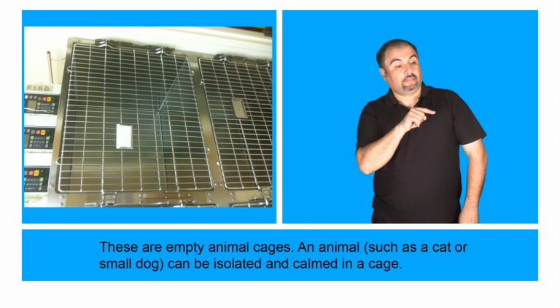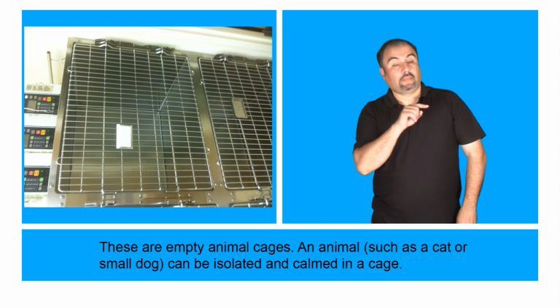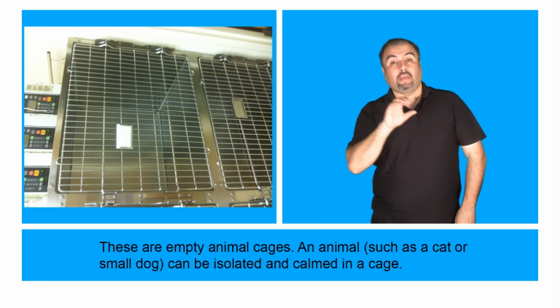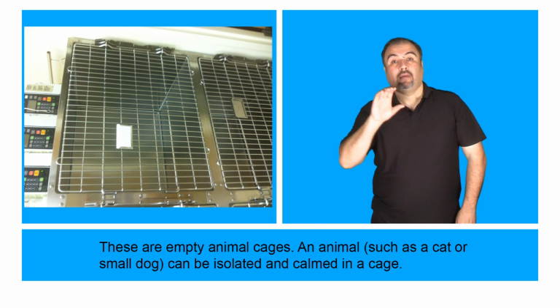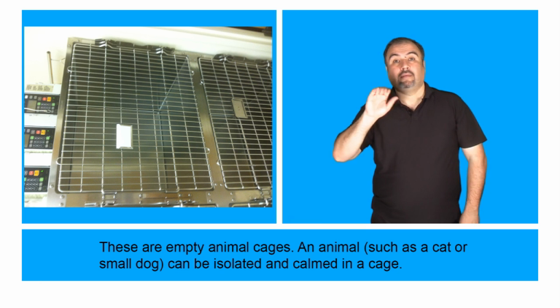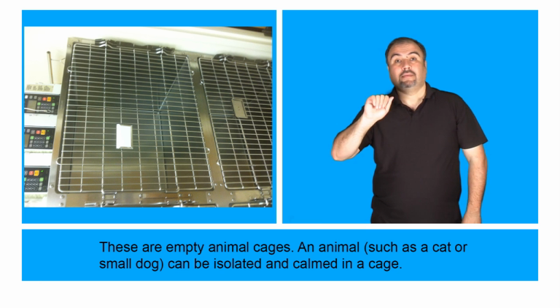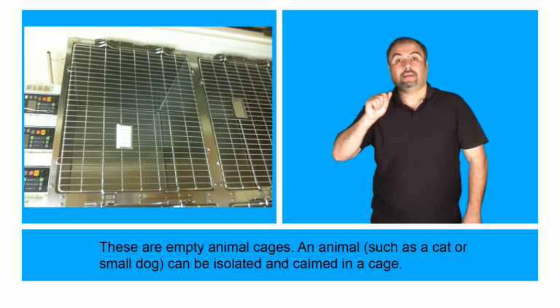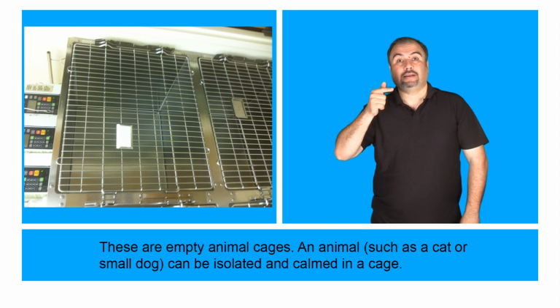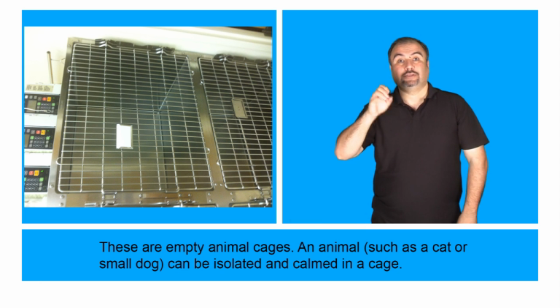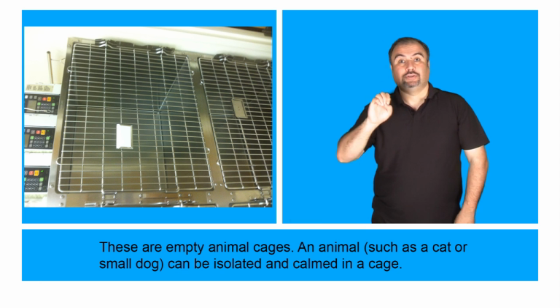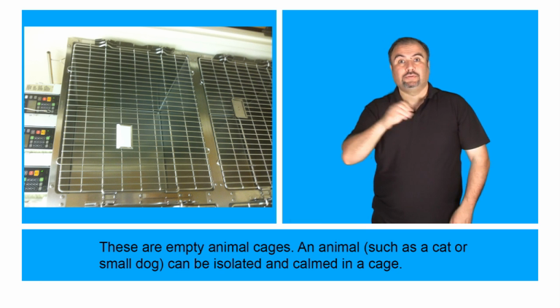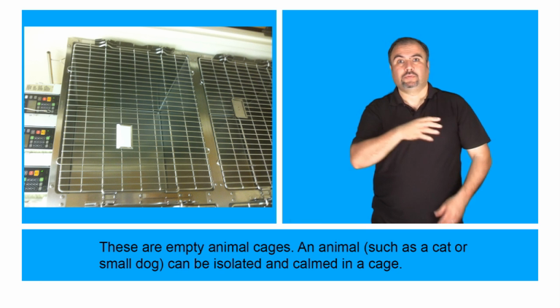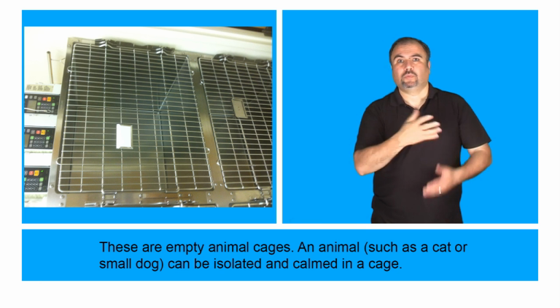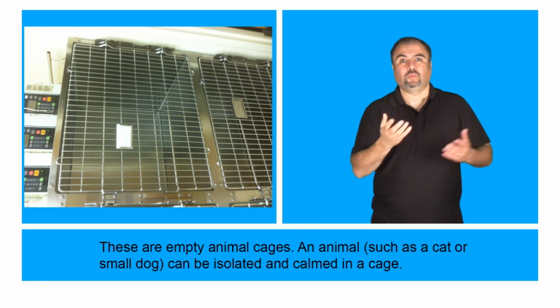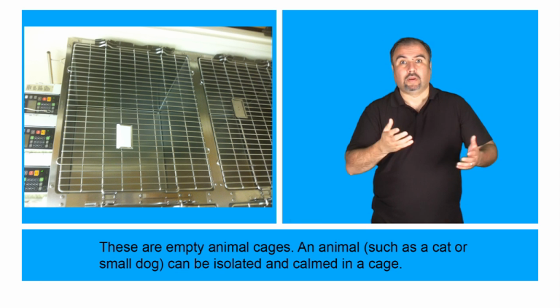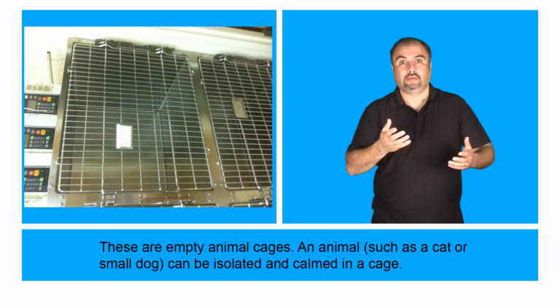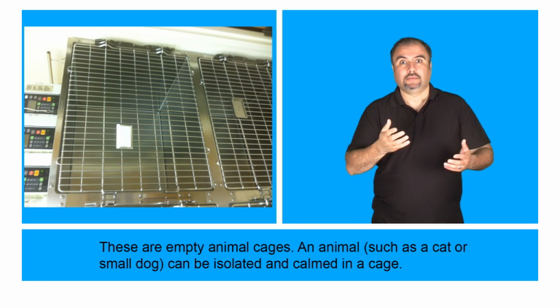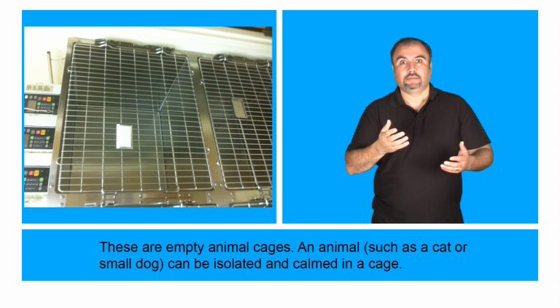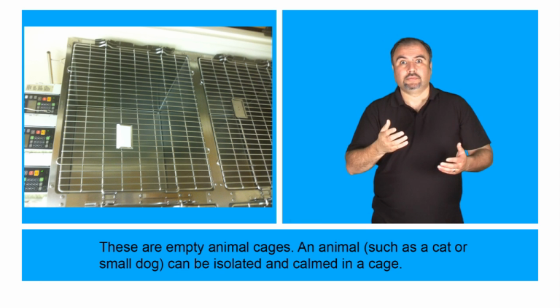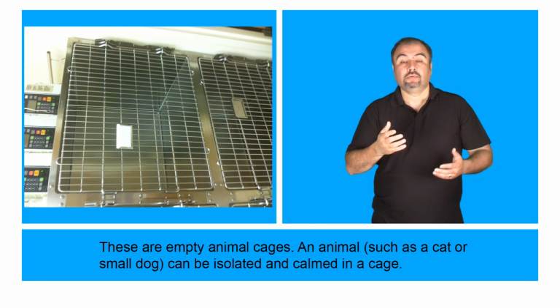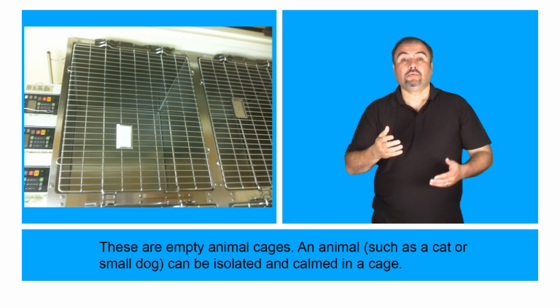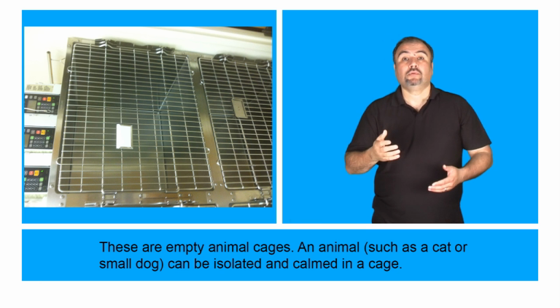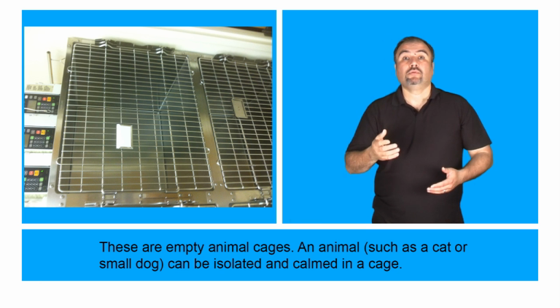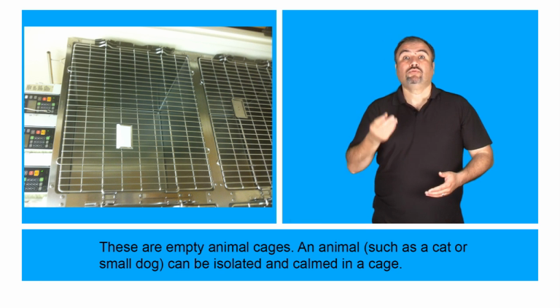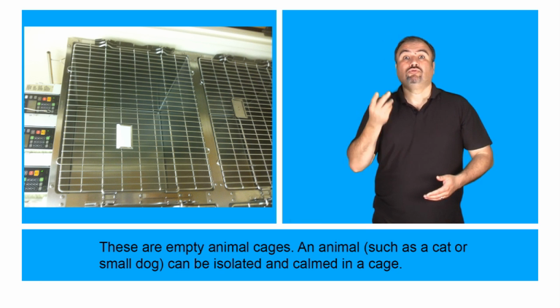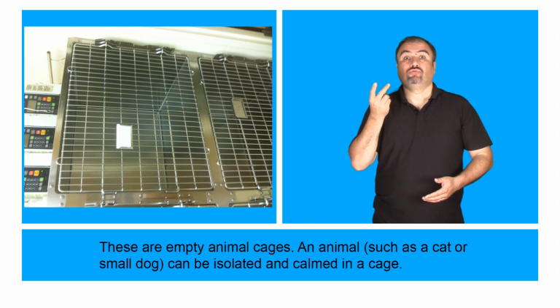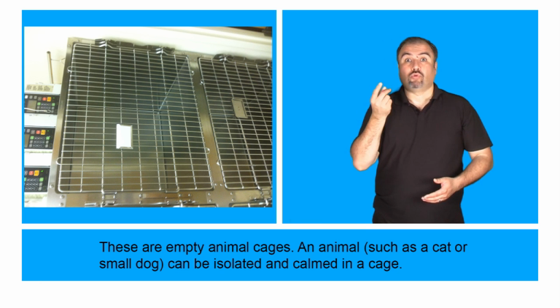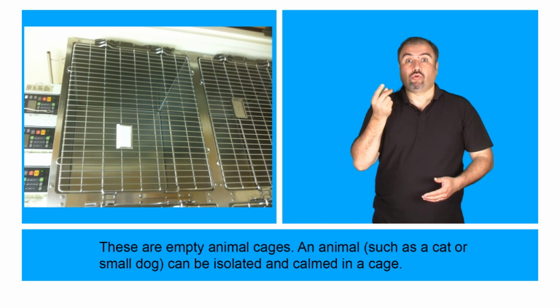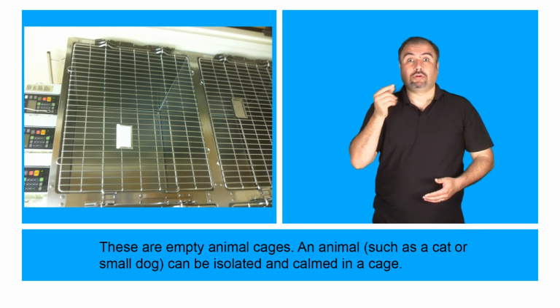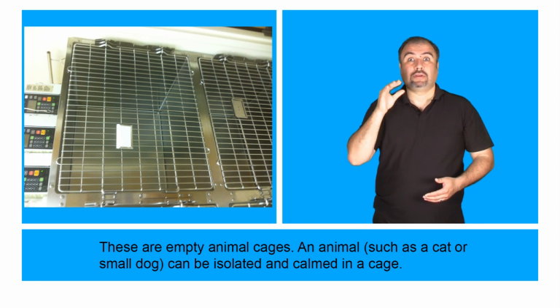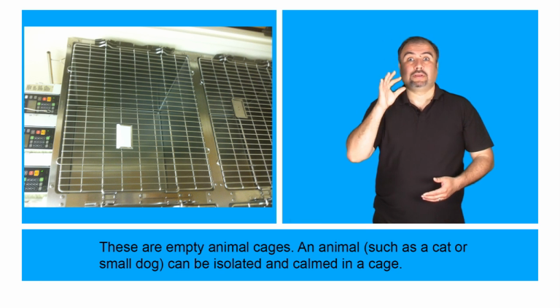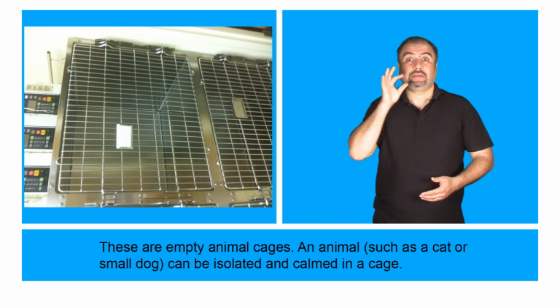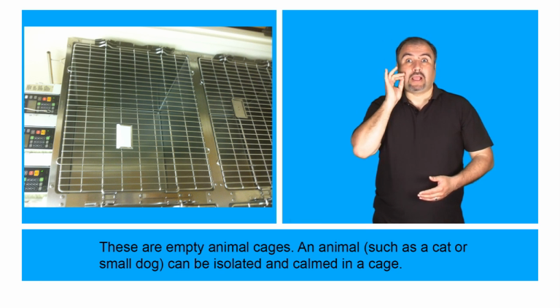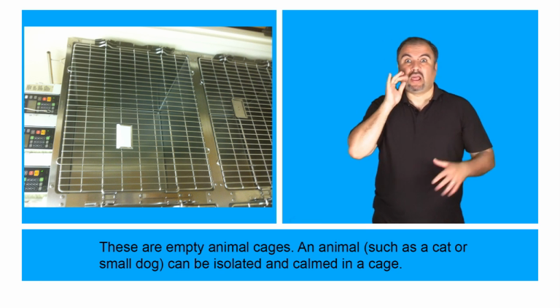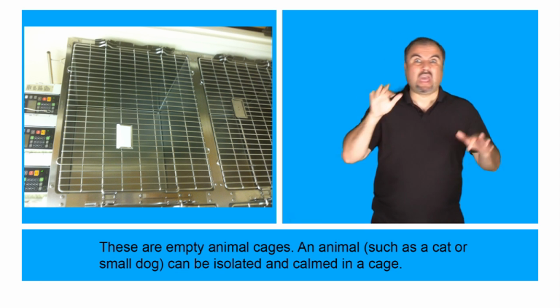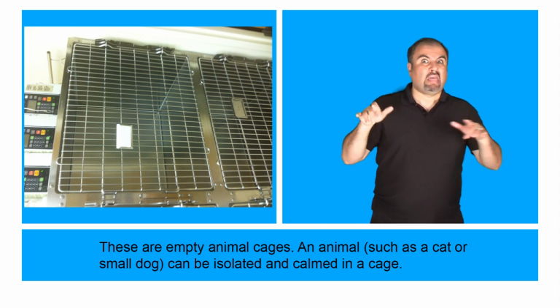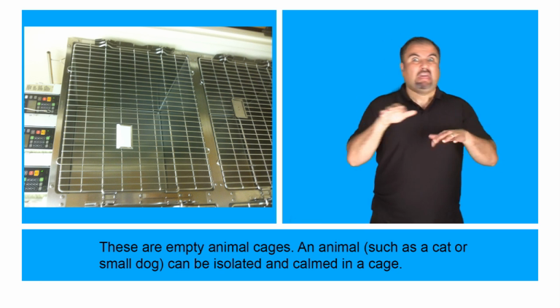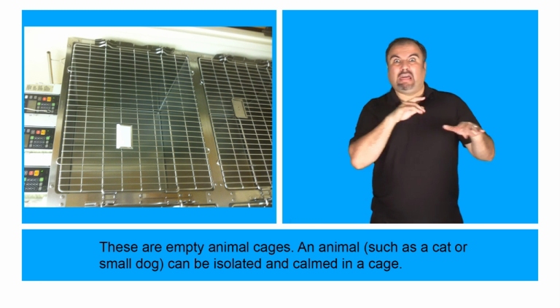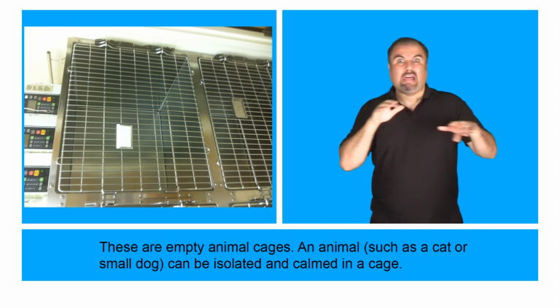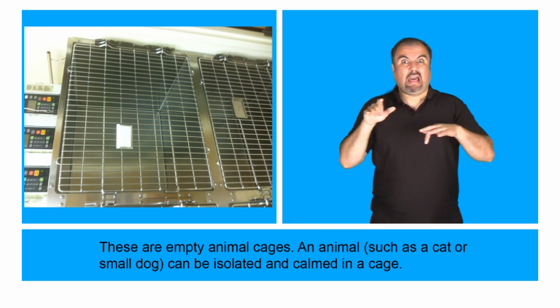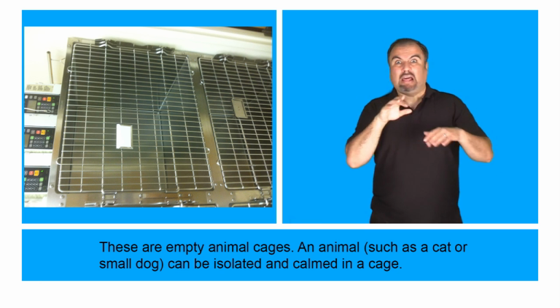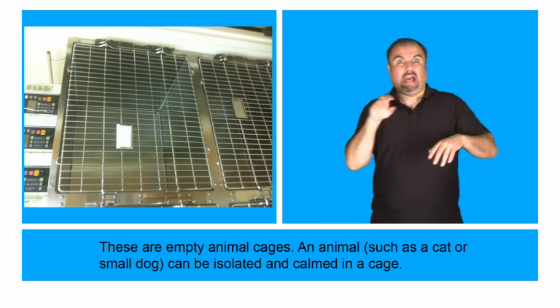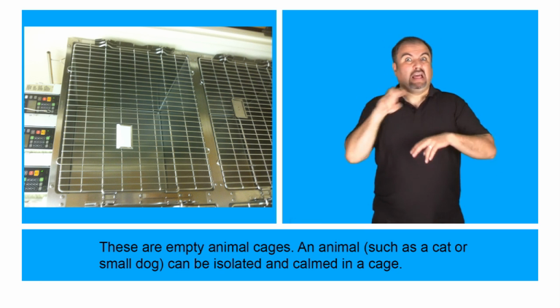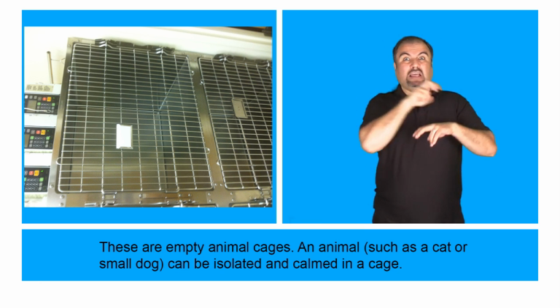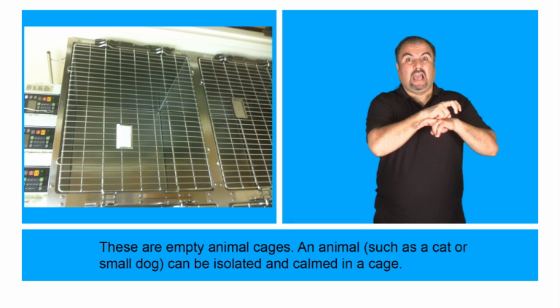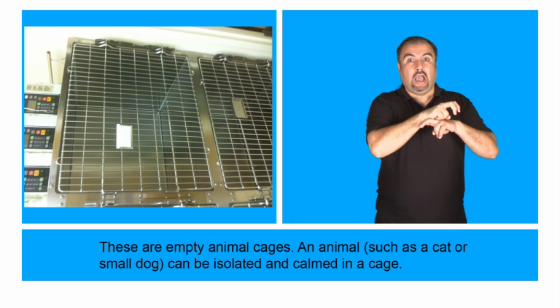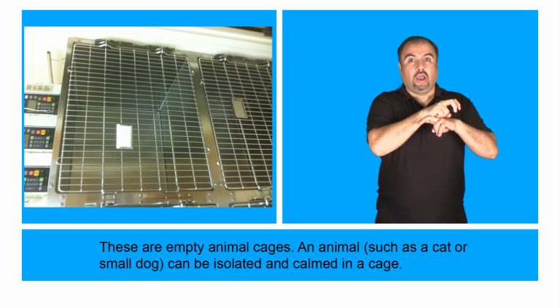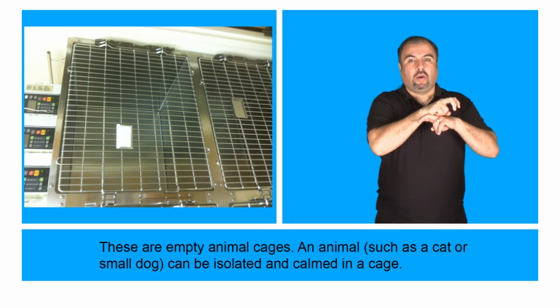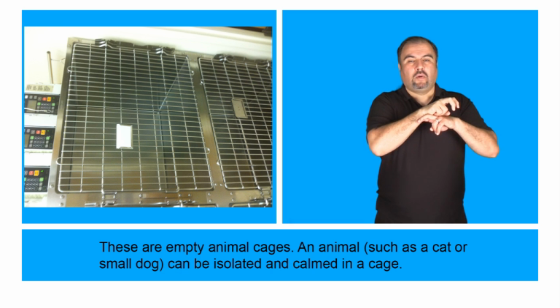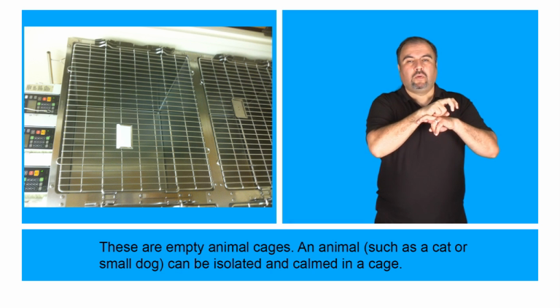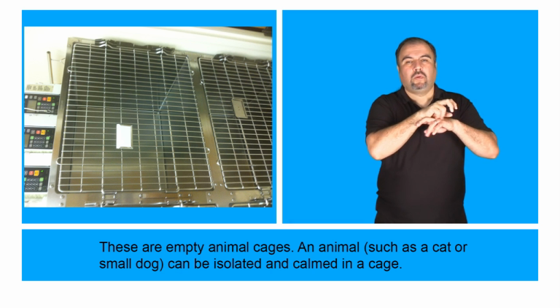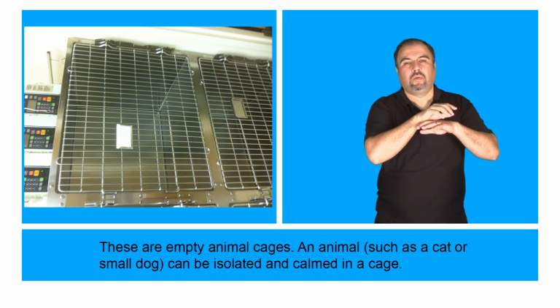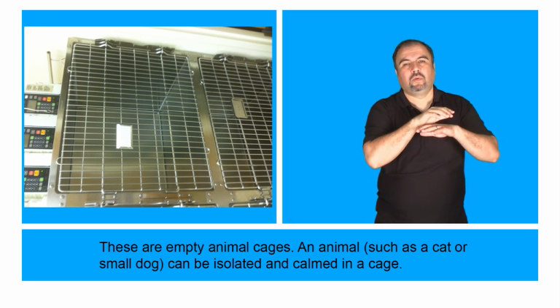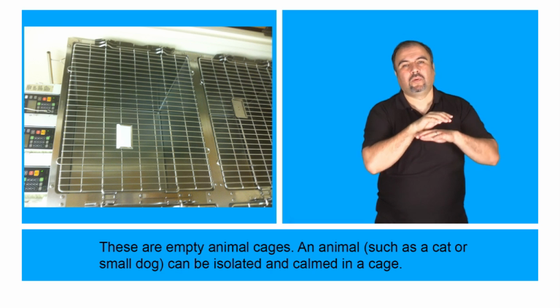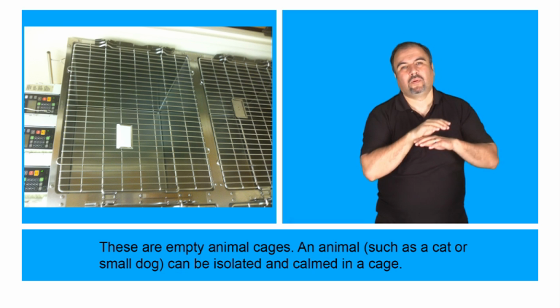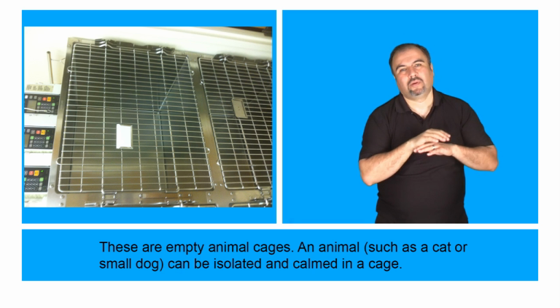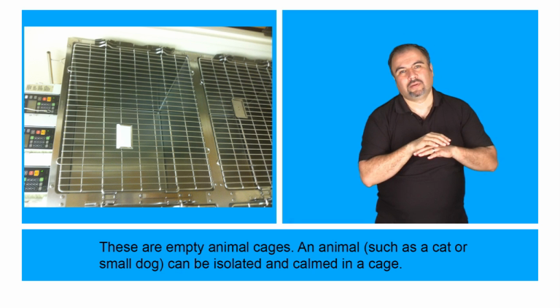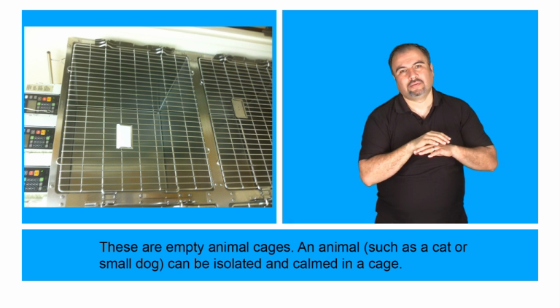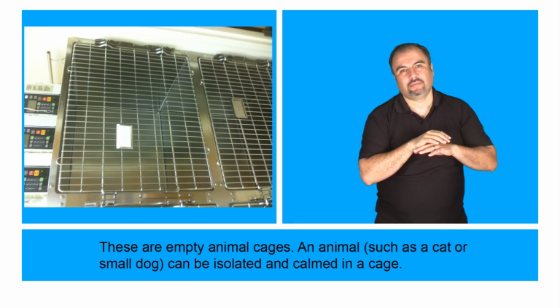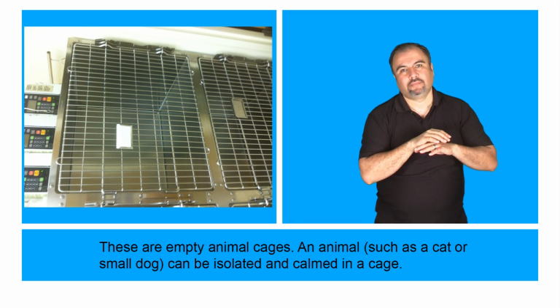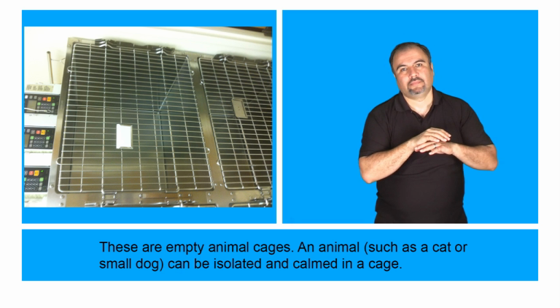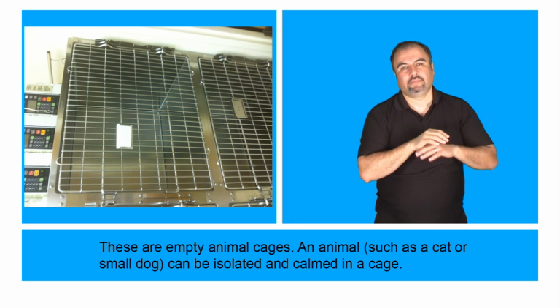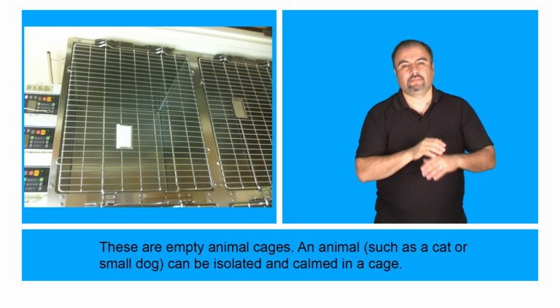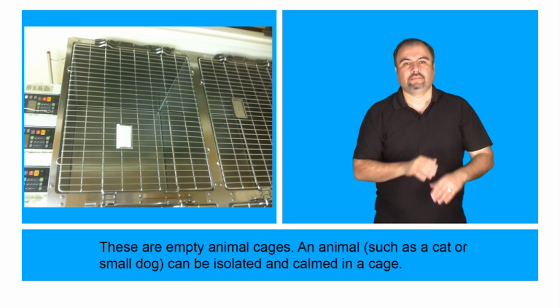These are empty animal cages. An animal, such as a cat or small dog, can be isolated and calmed in a cage.